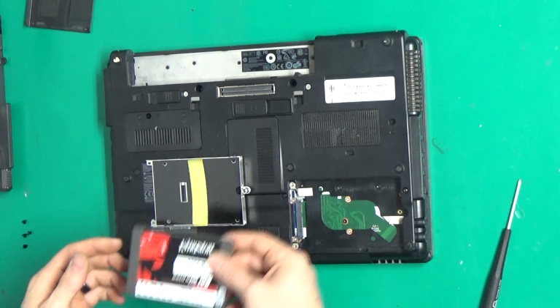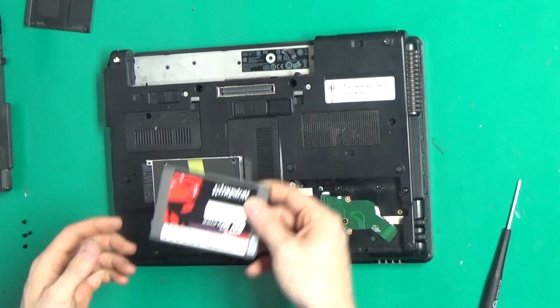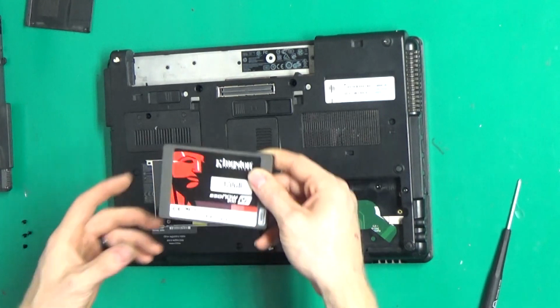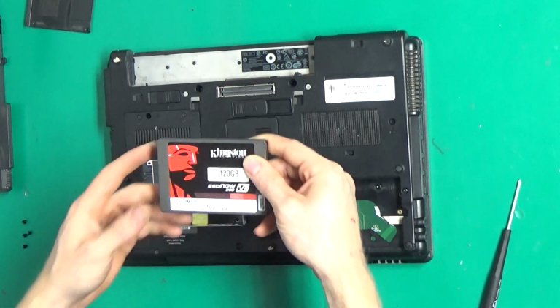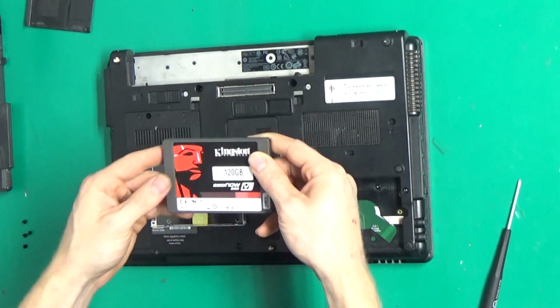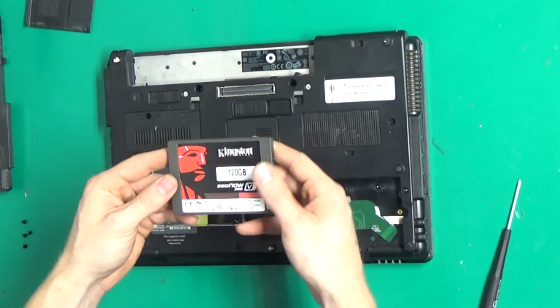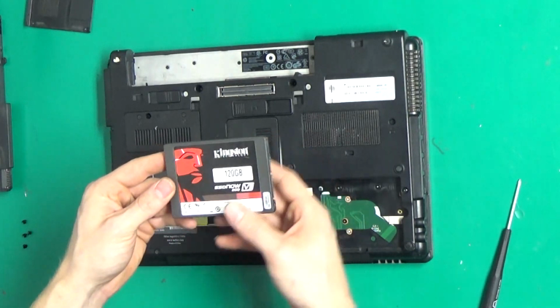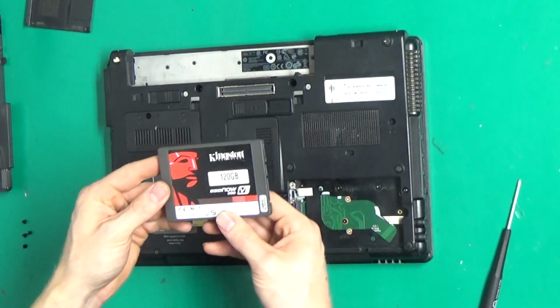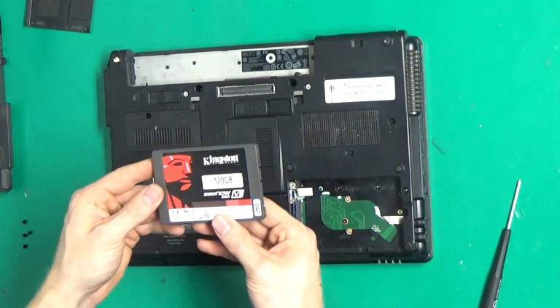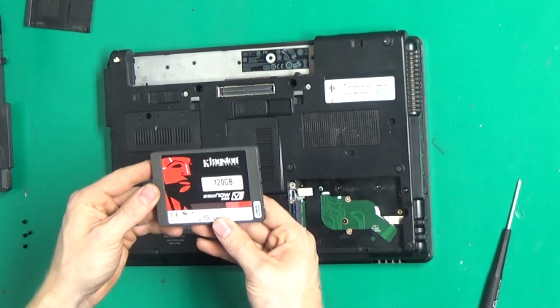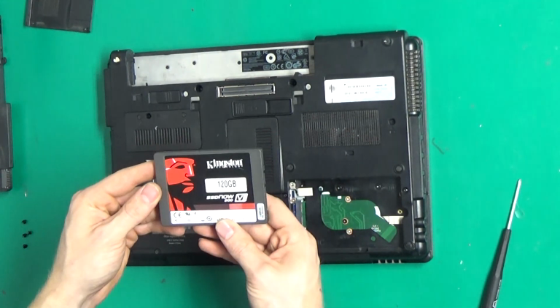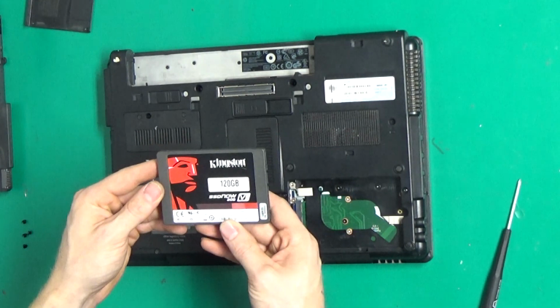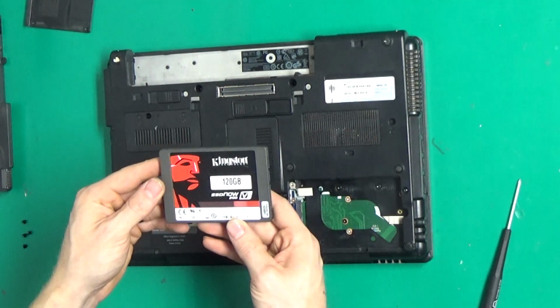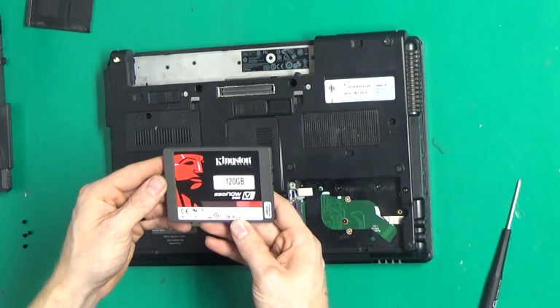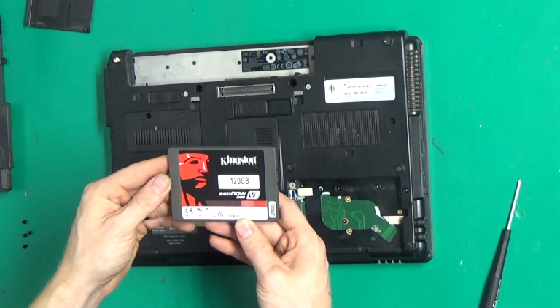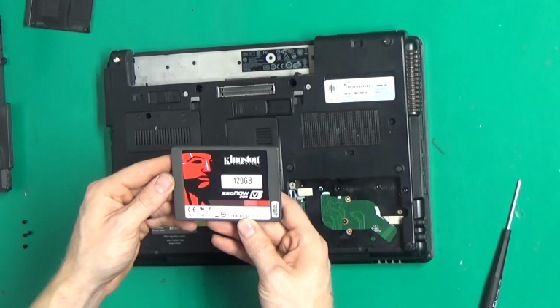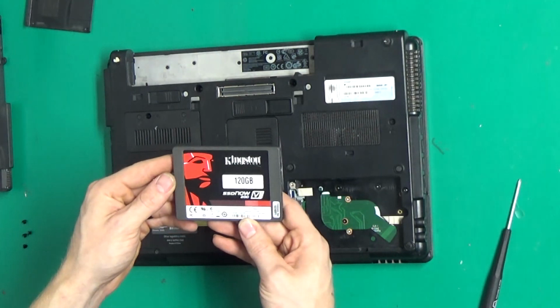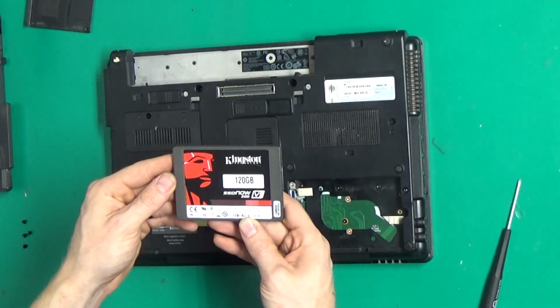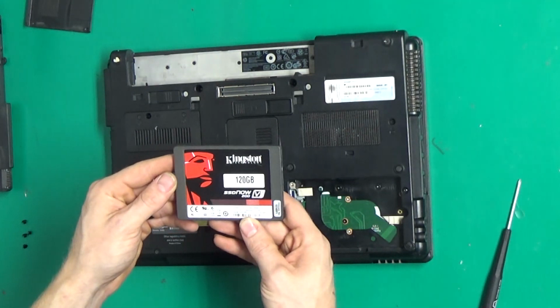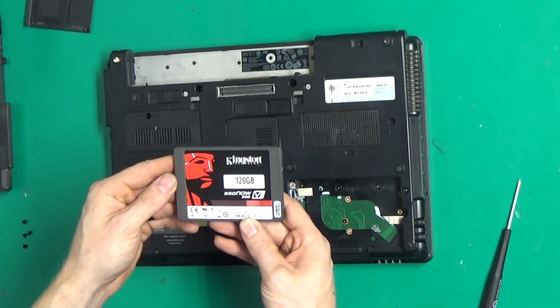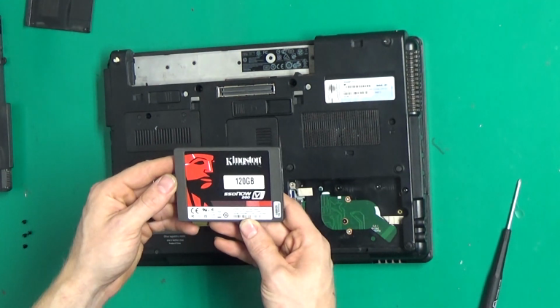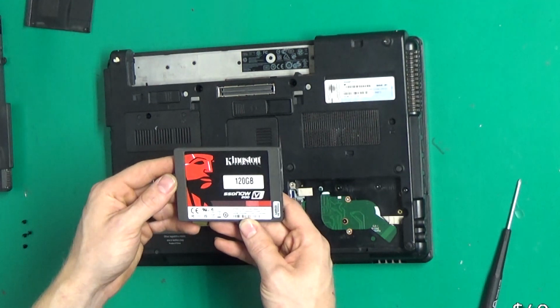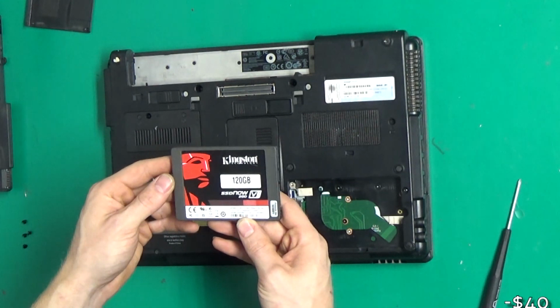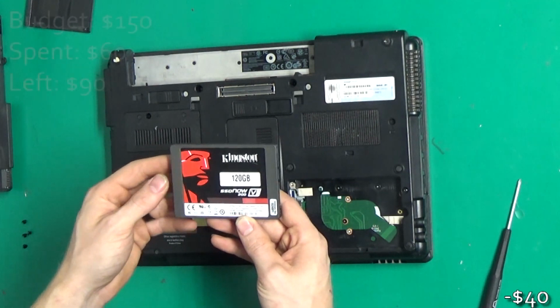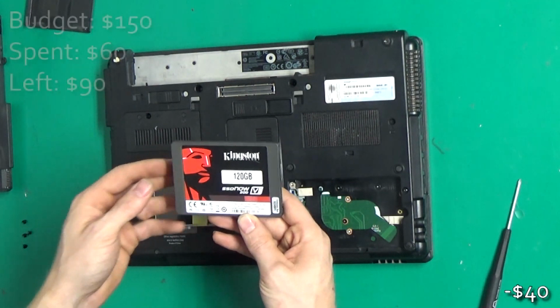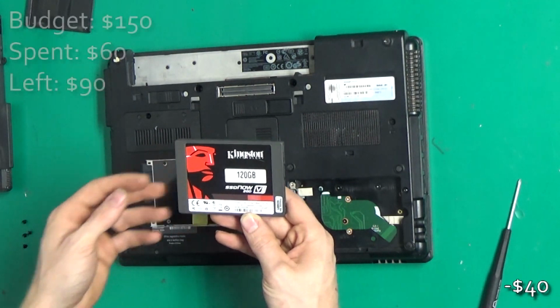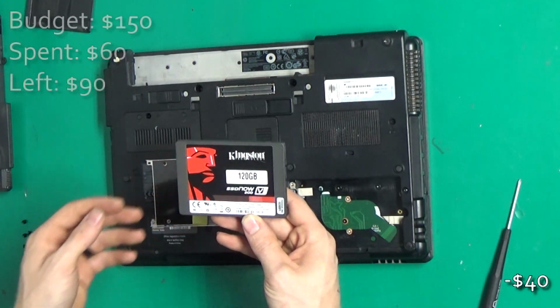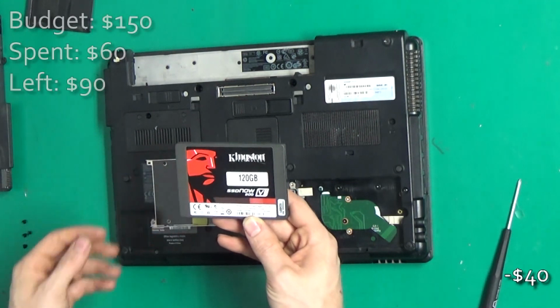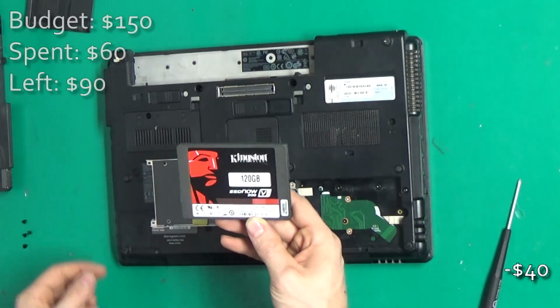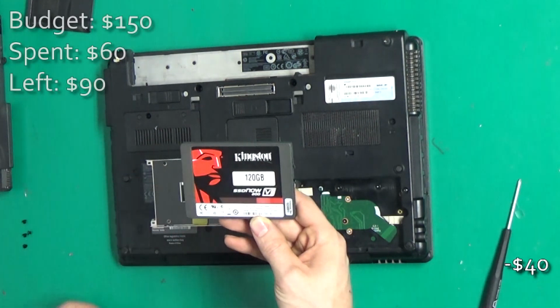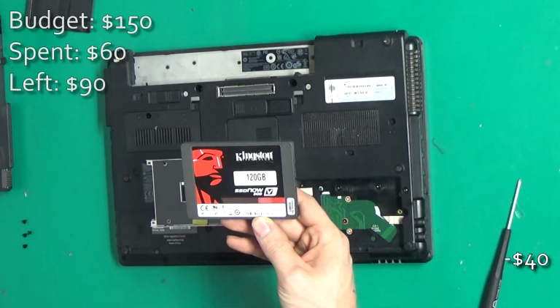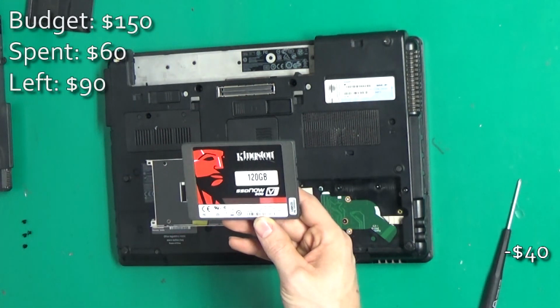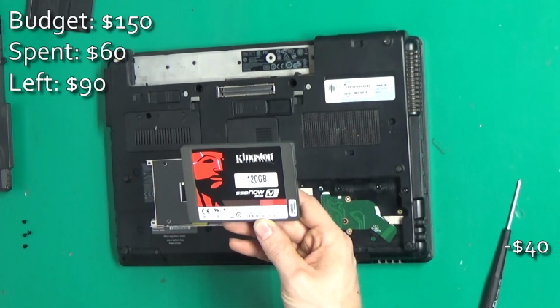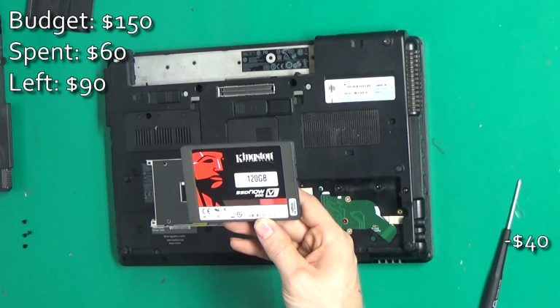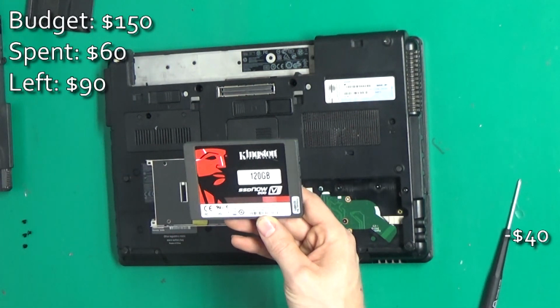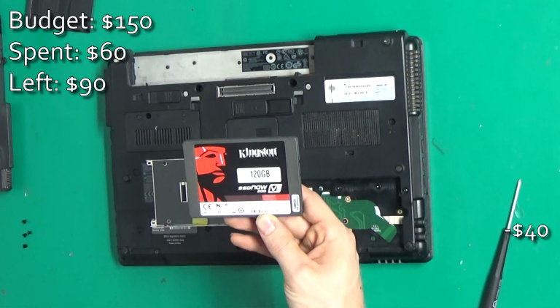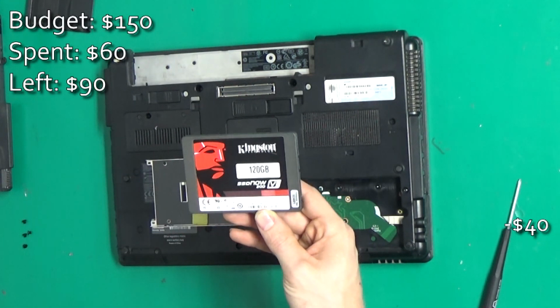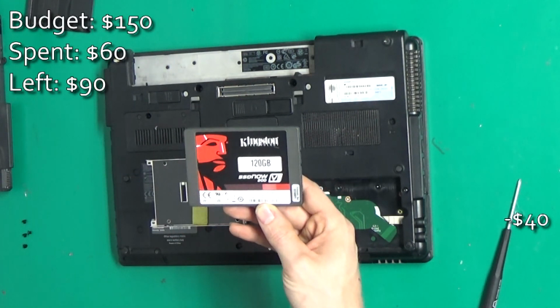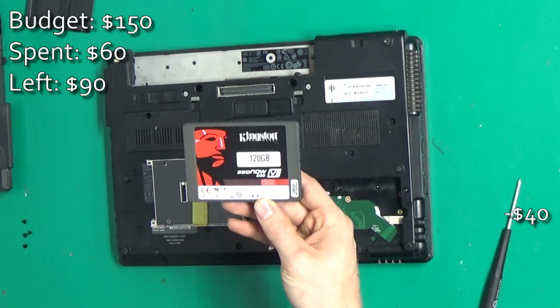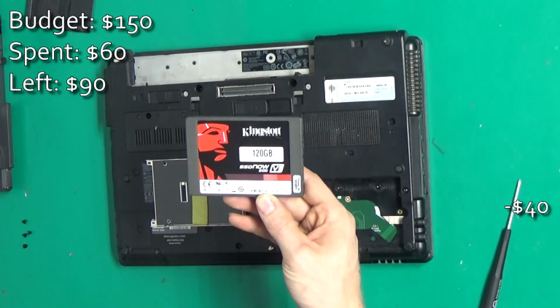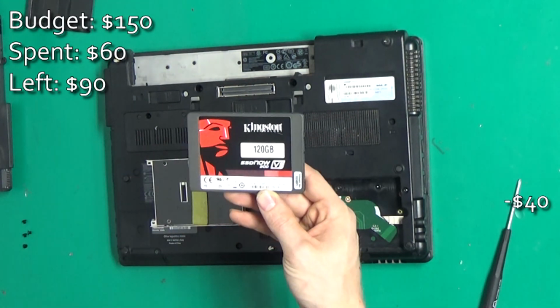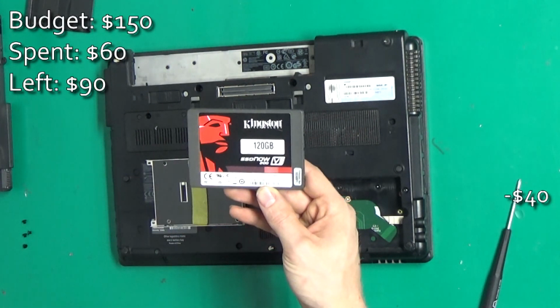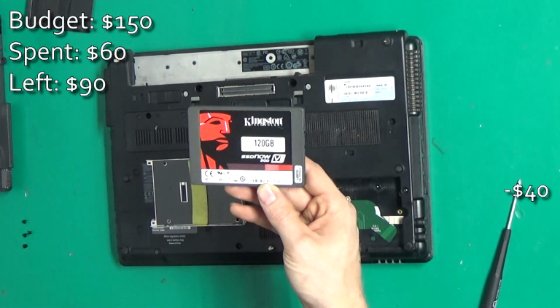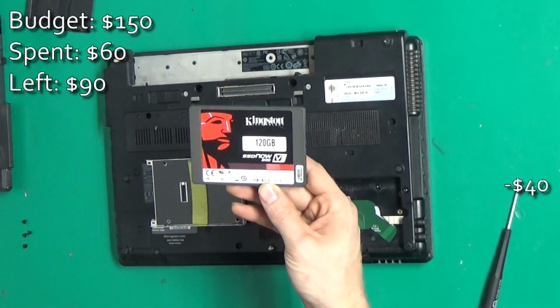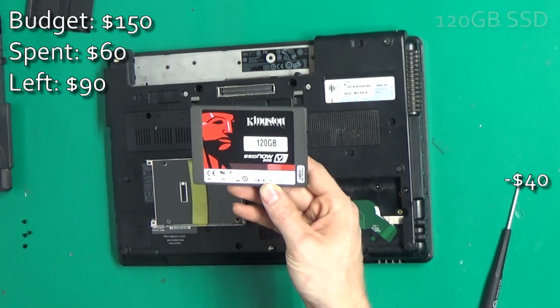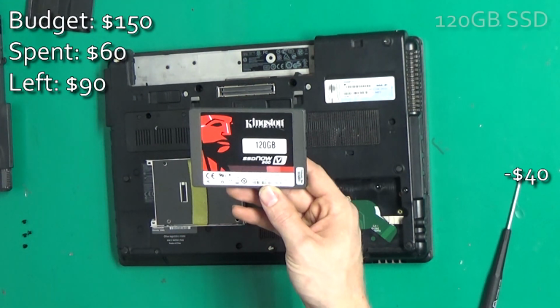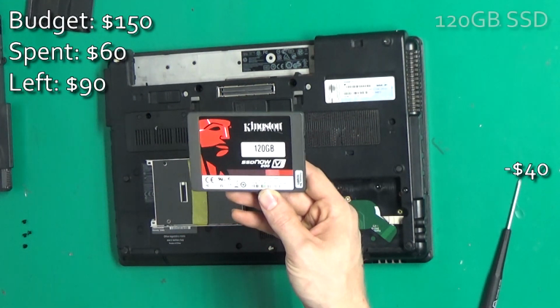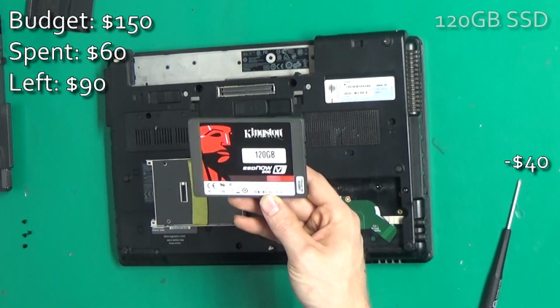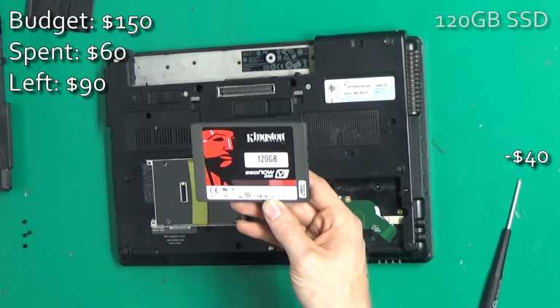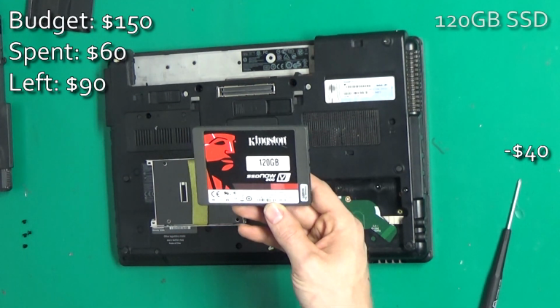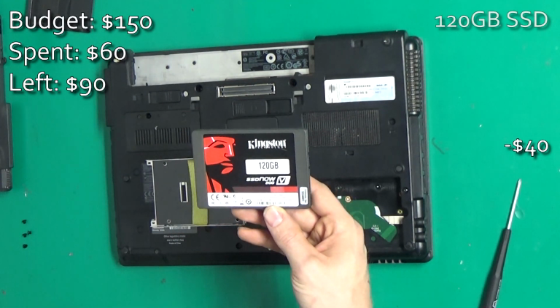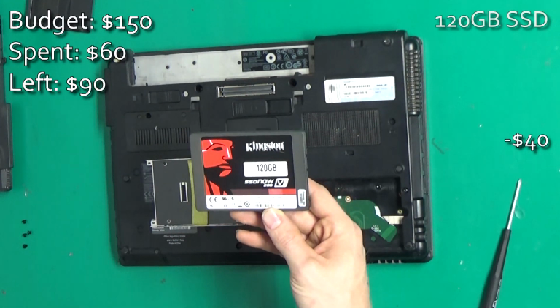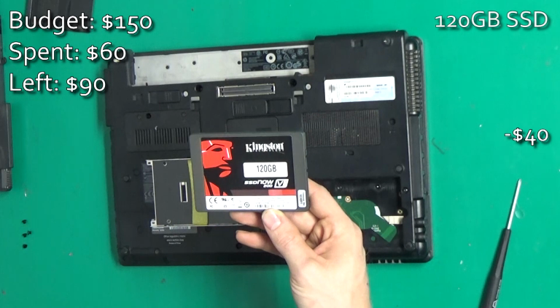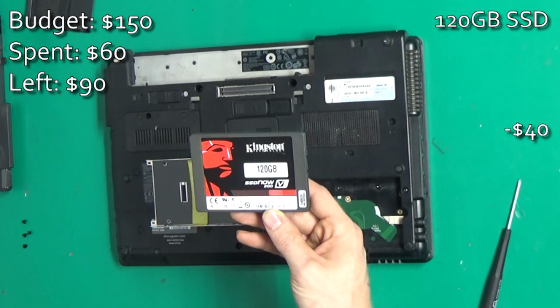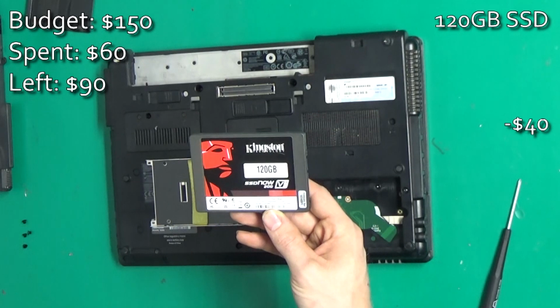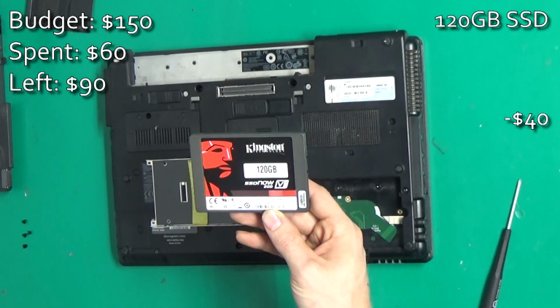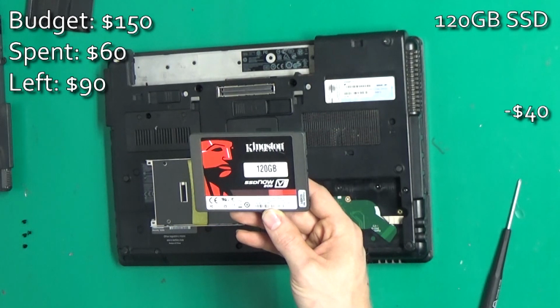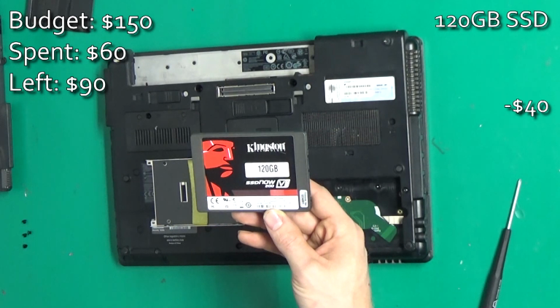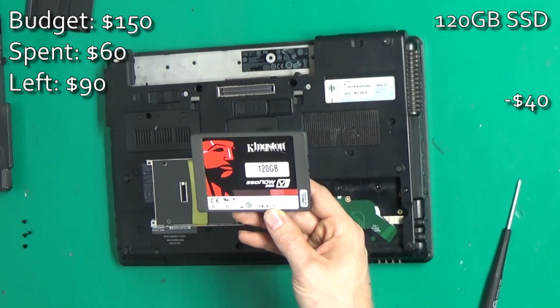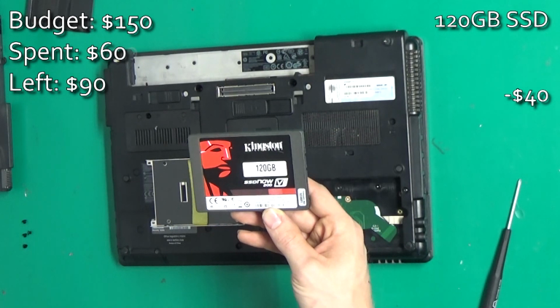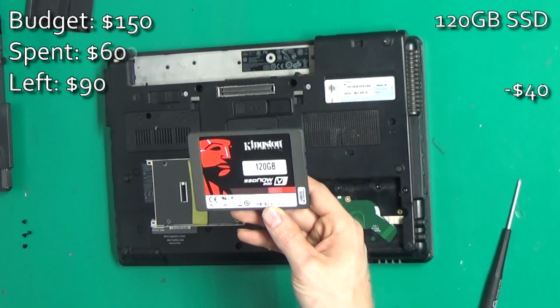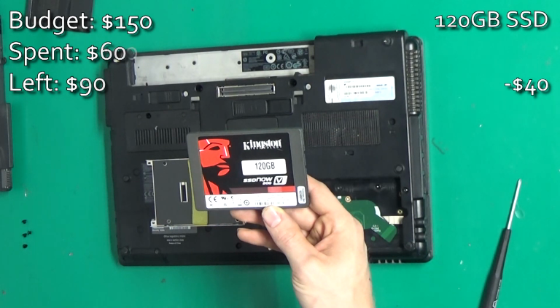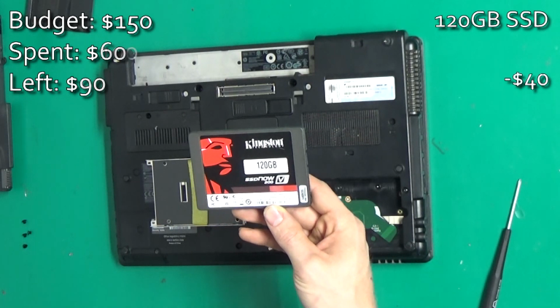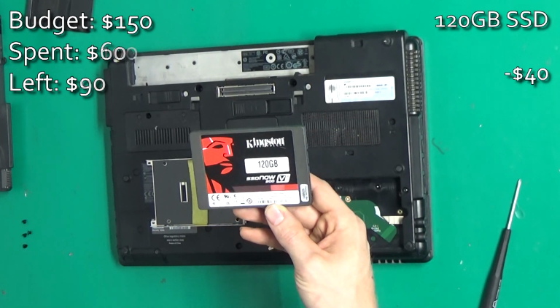I found this SSD on eBay, used with low hours for $40.